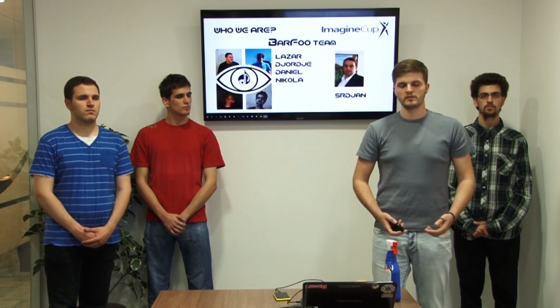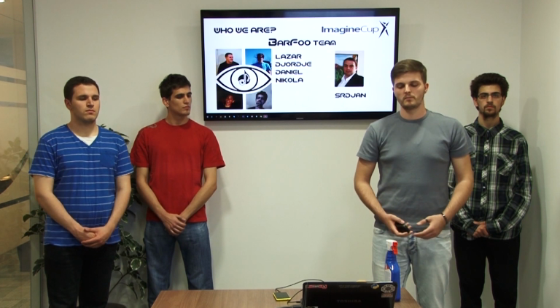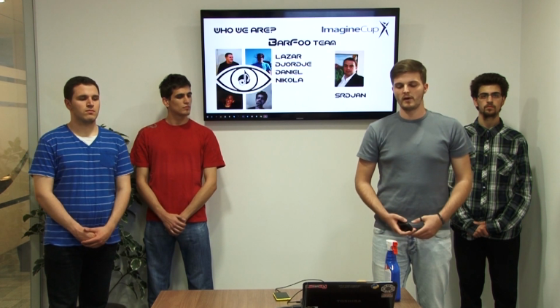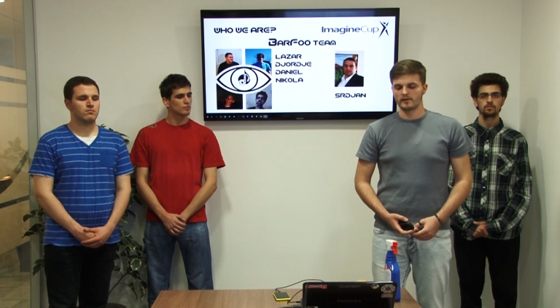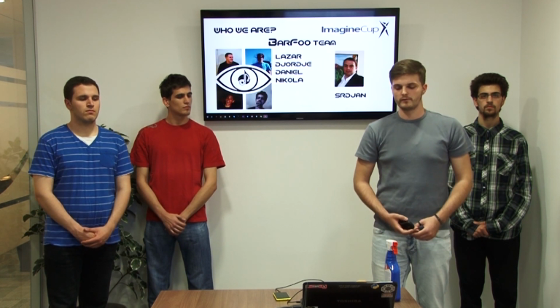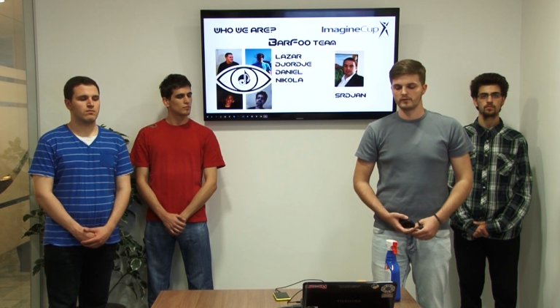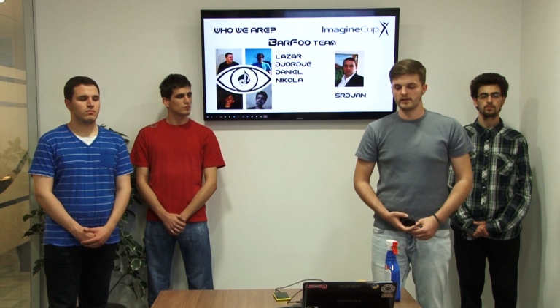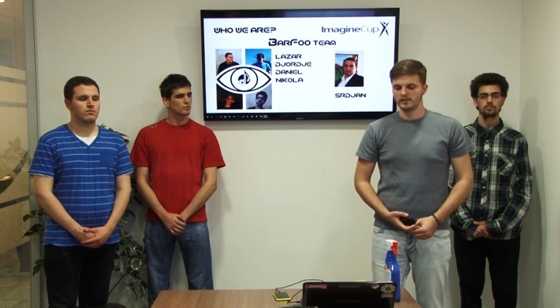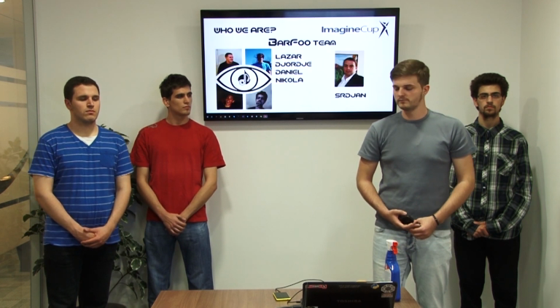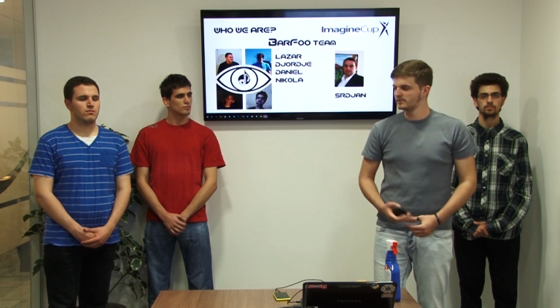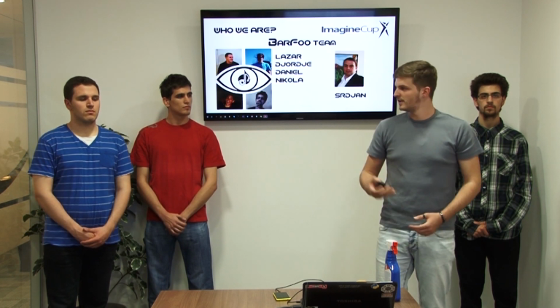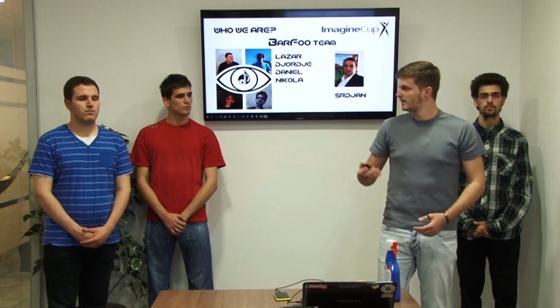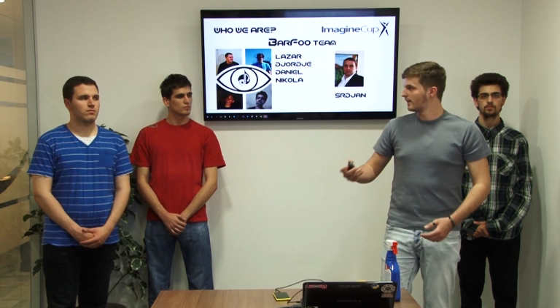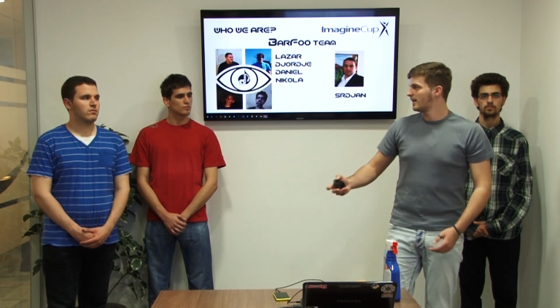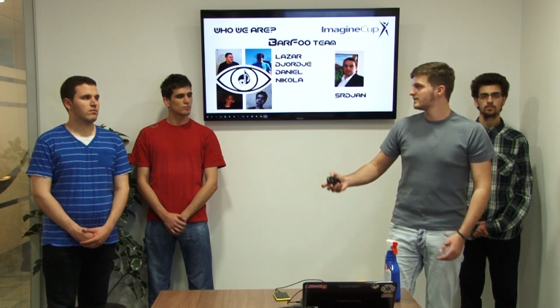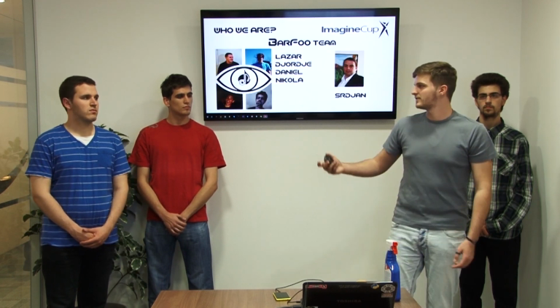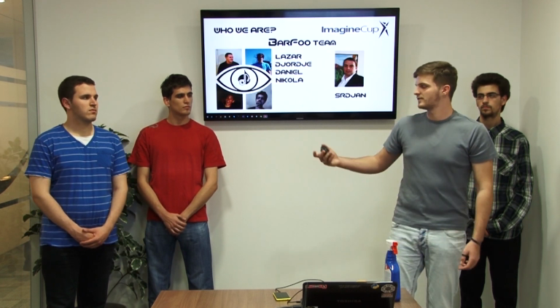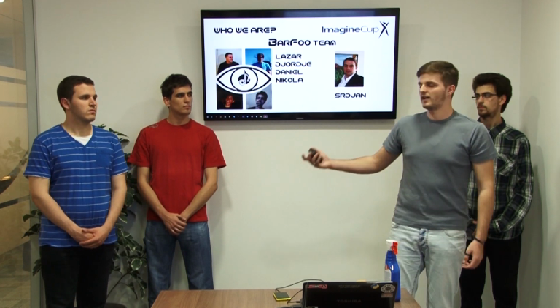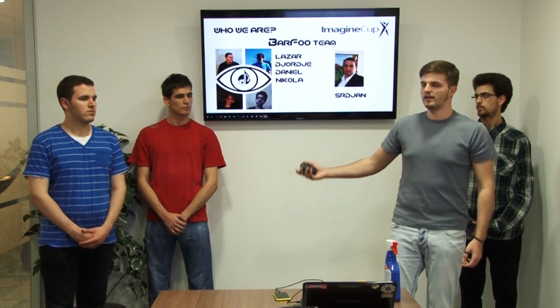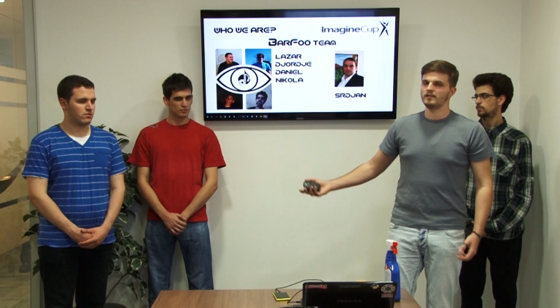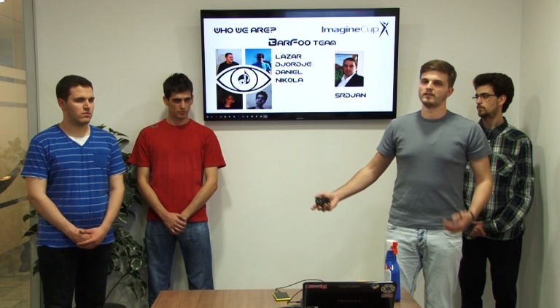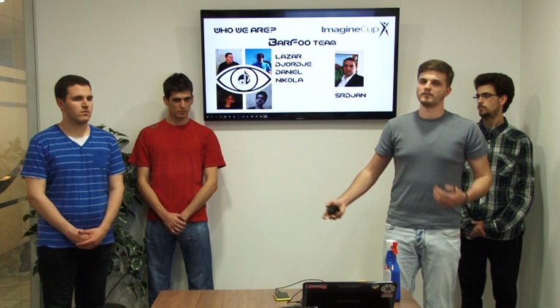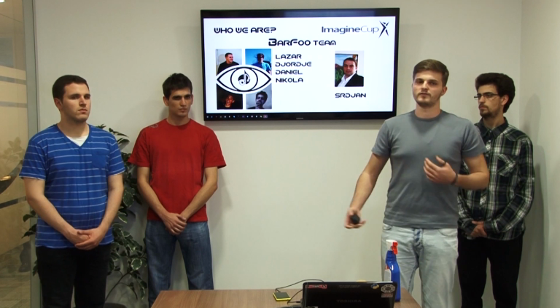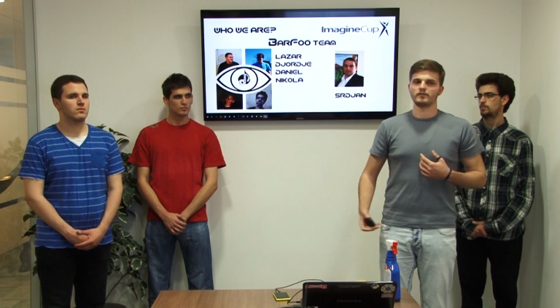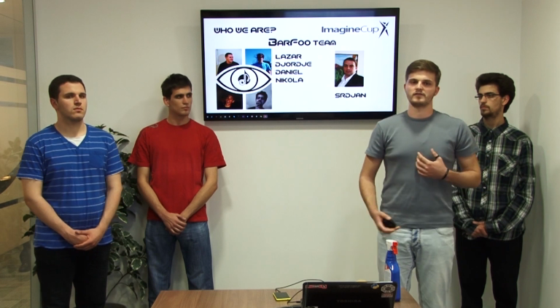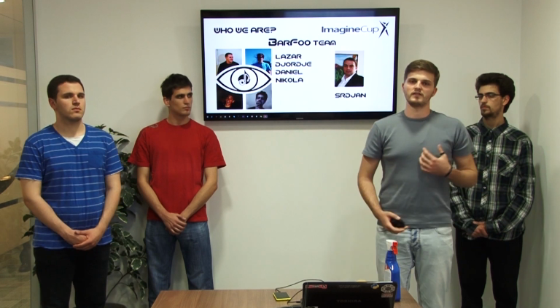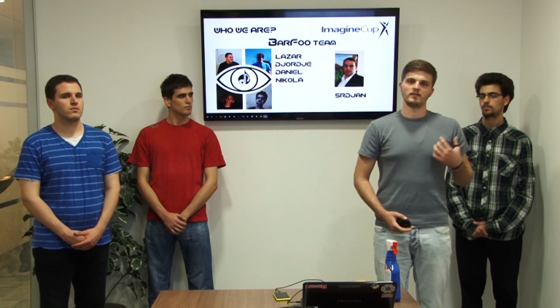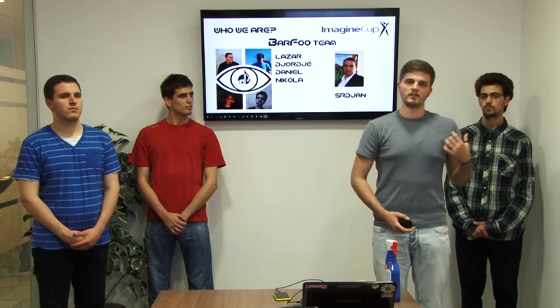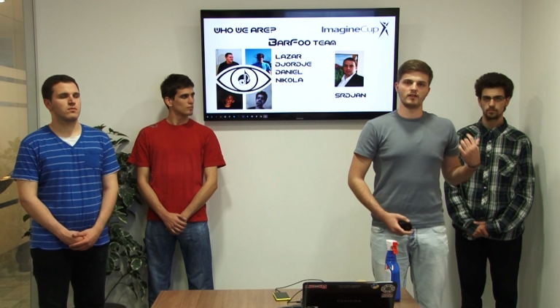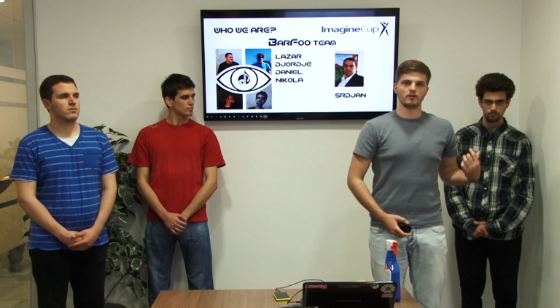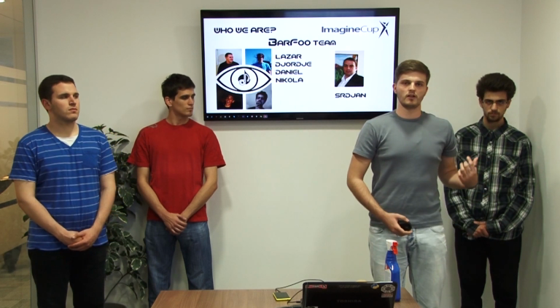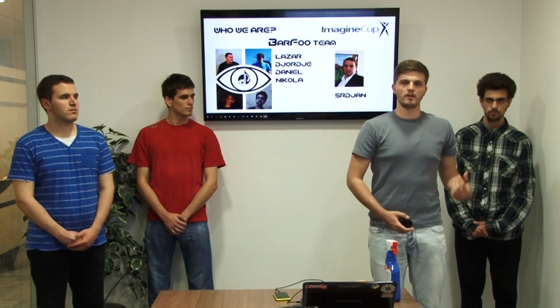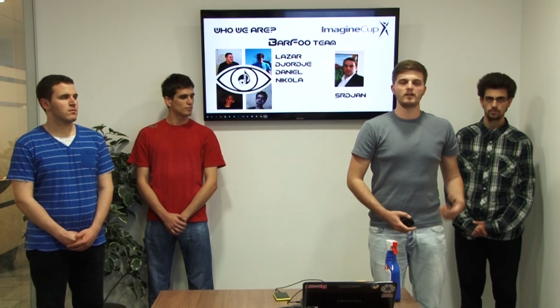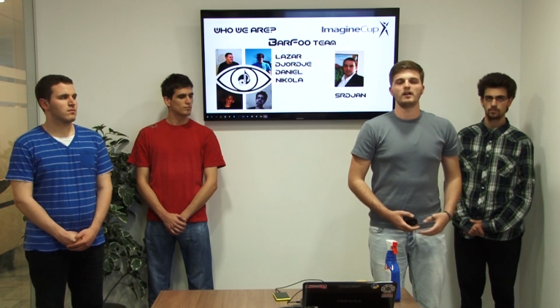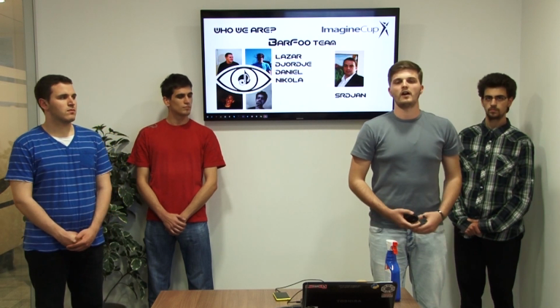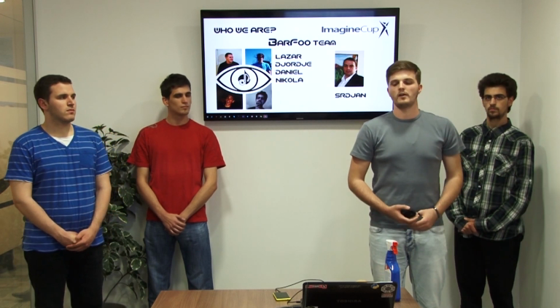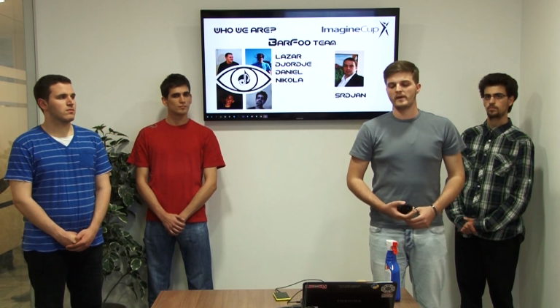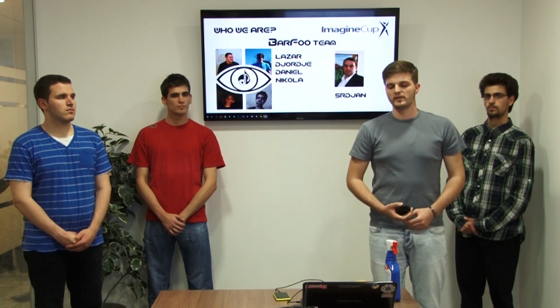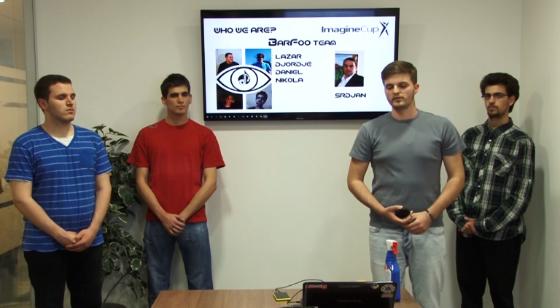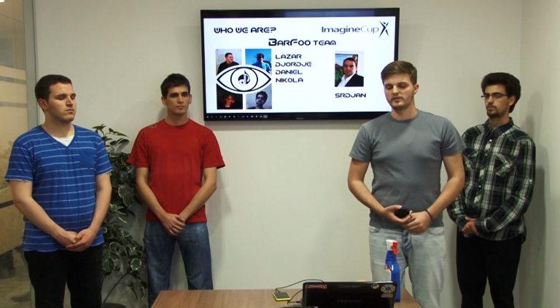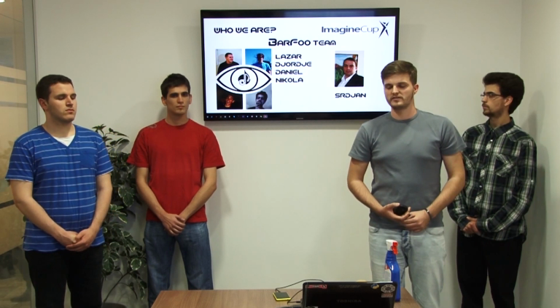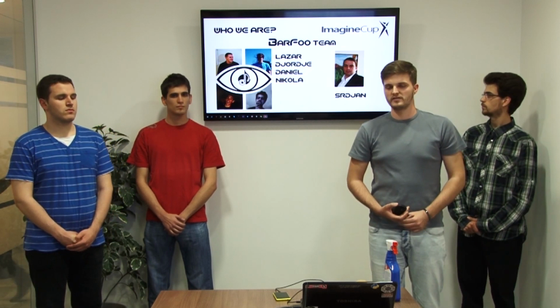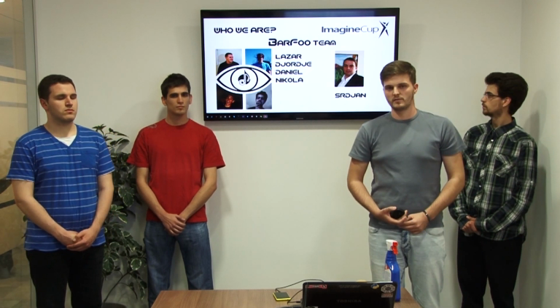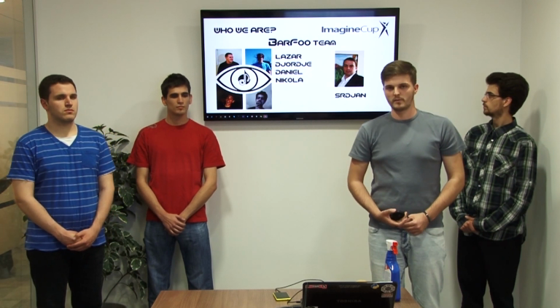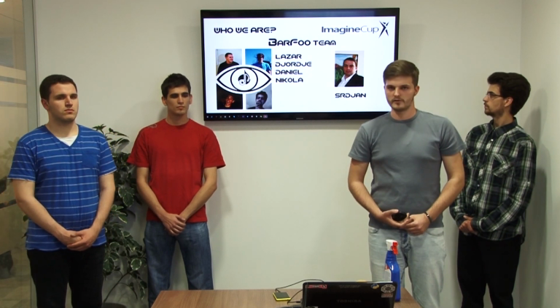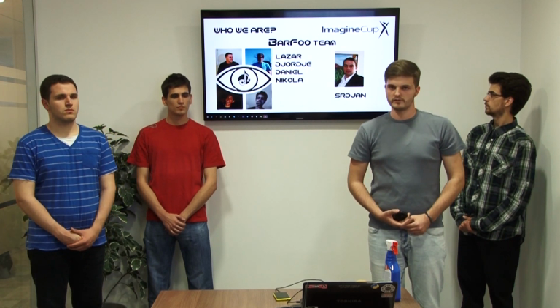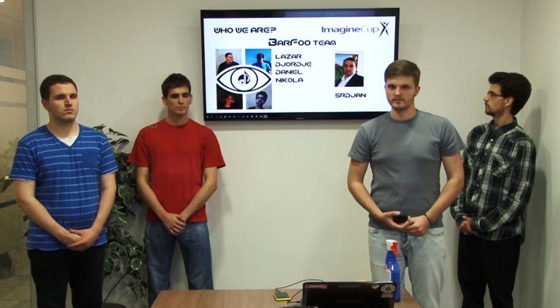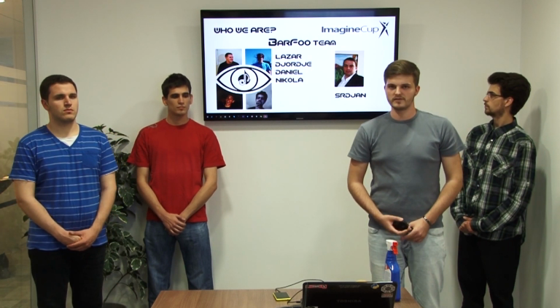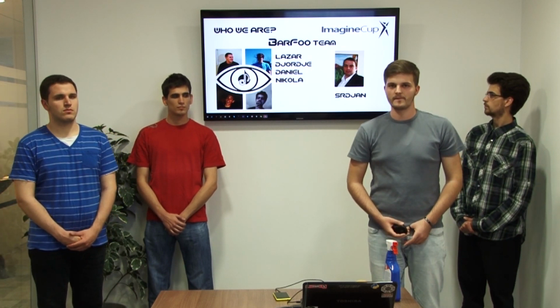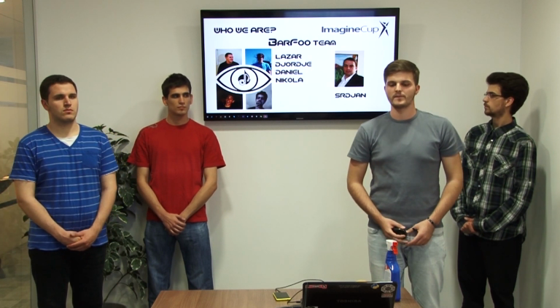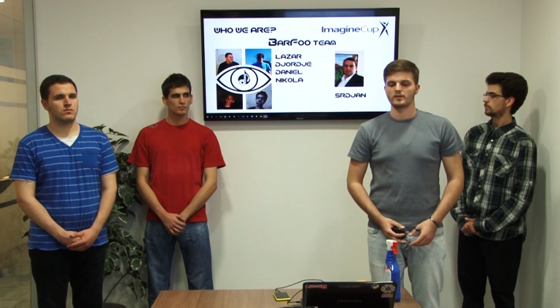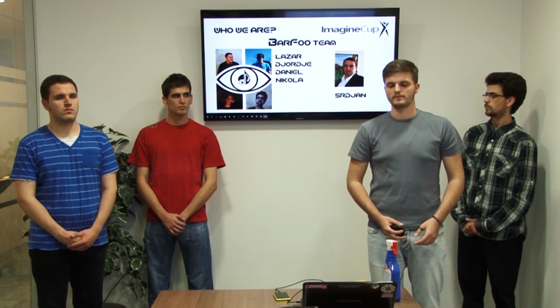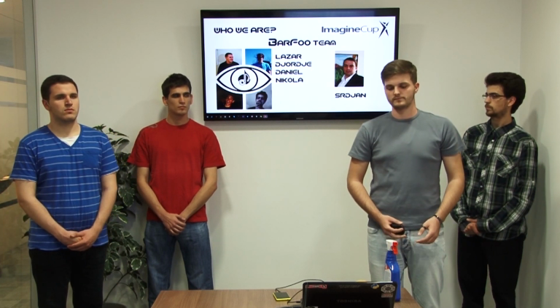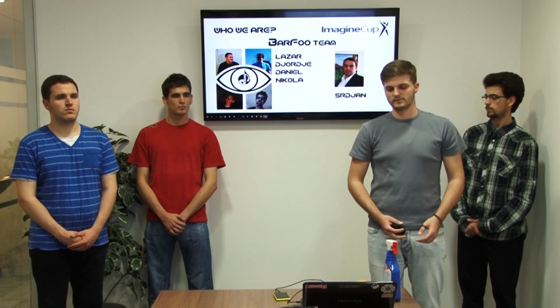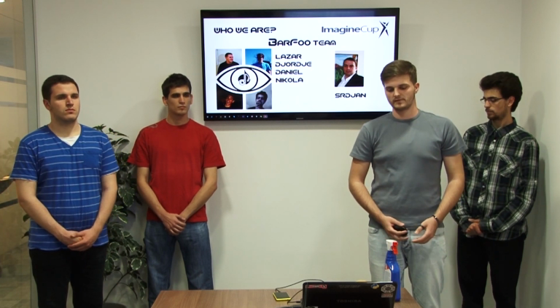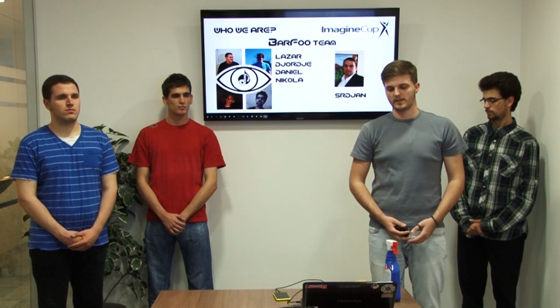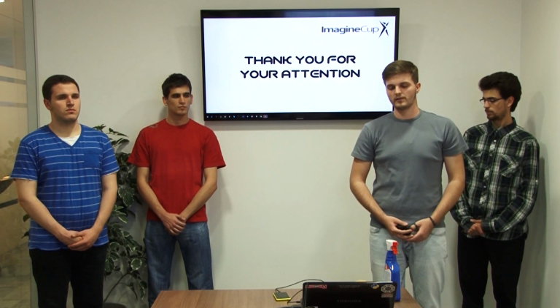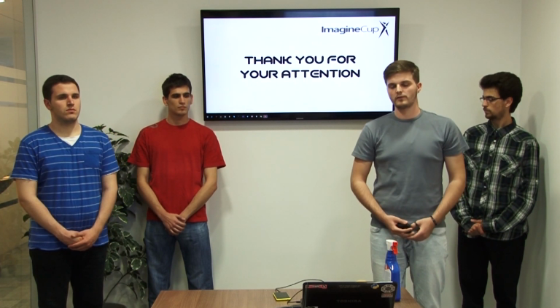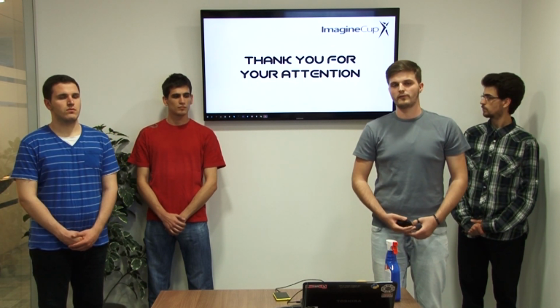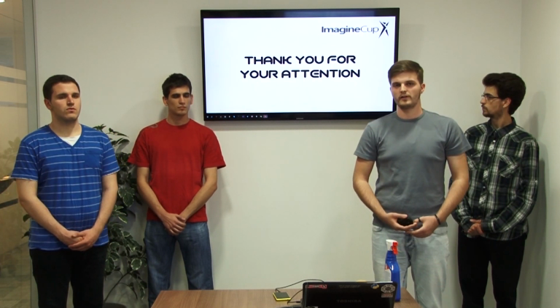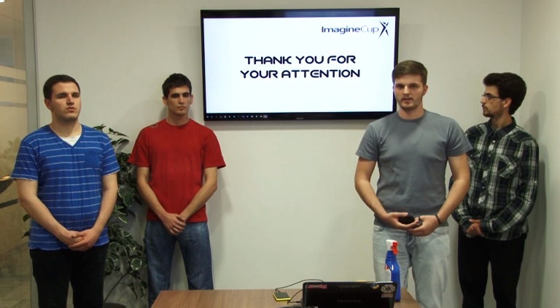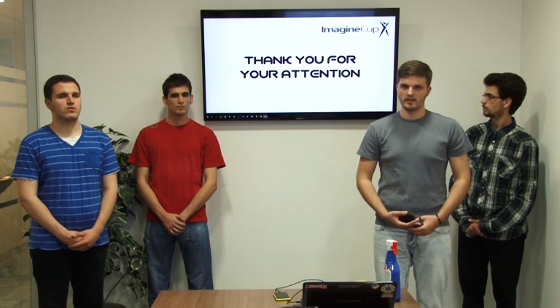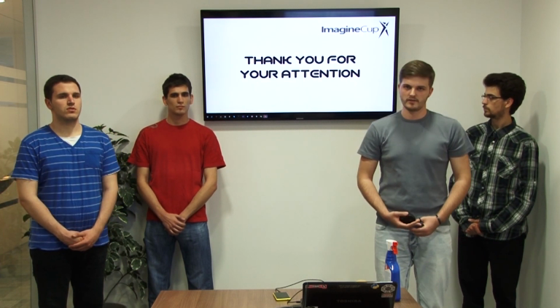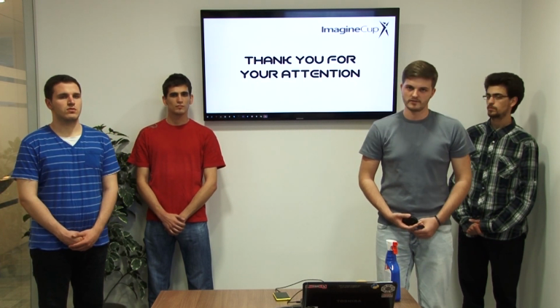We are the Barfoot team: Lazar, Daniel, Djordje, and Nikola. Our mentor is Srdjan Božović. Thank you for your attention.